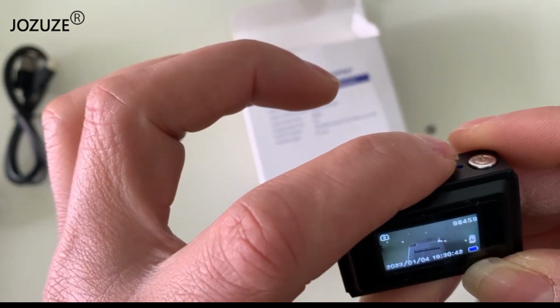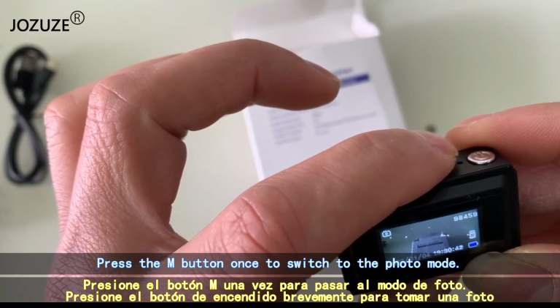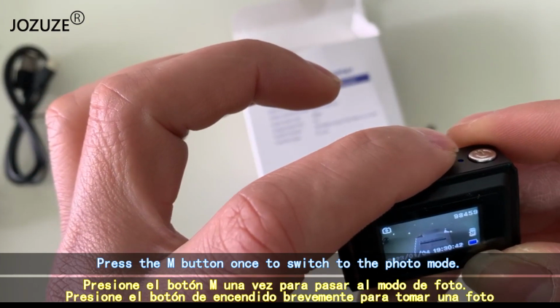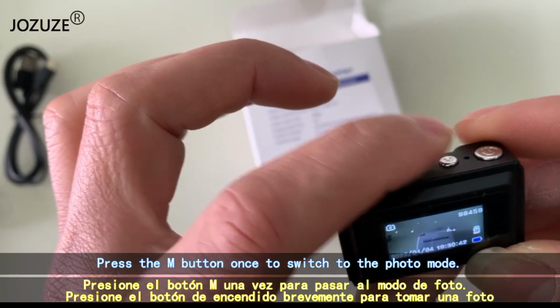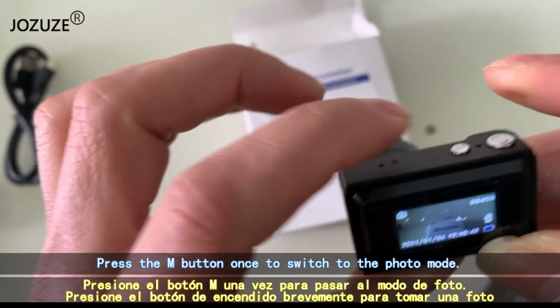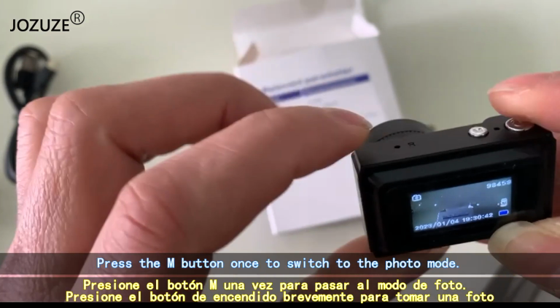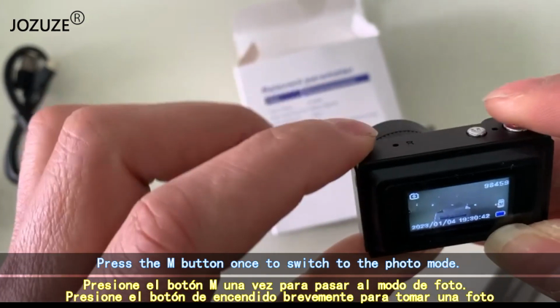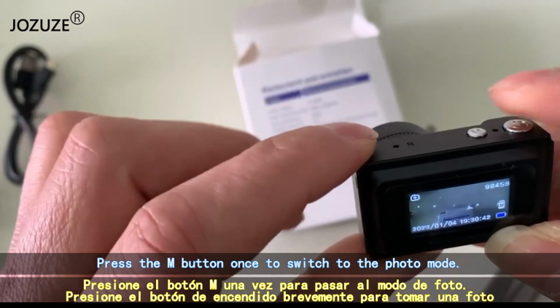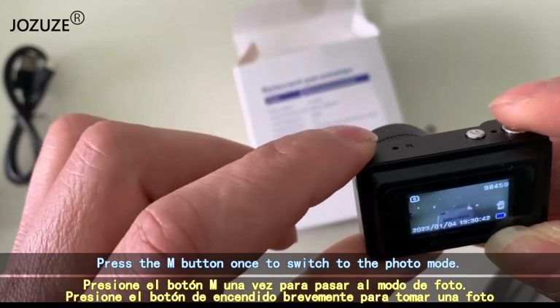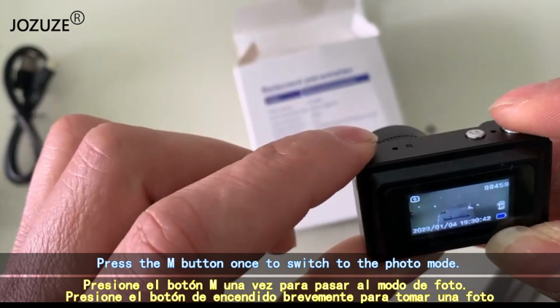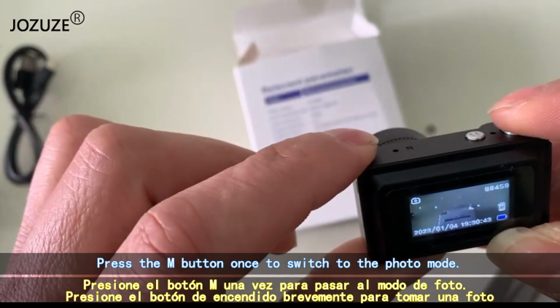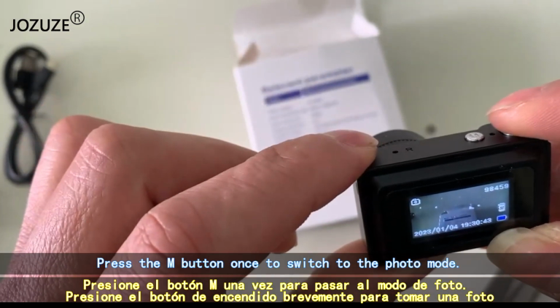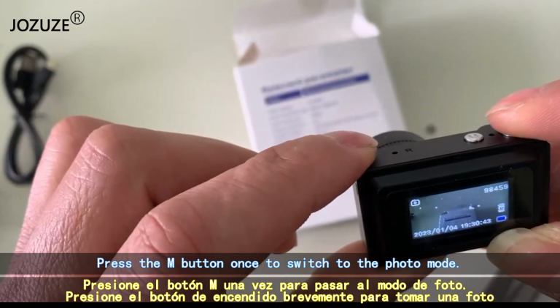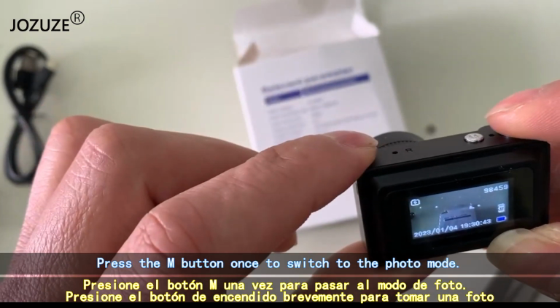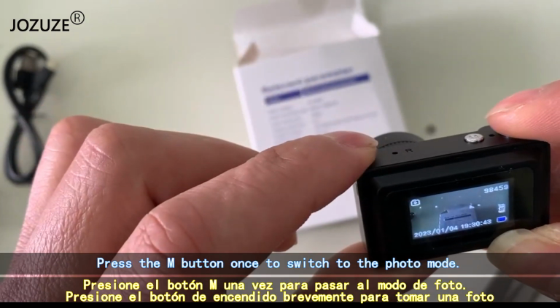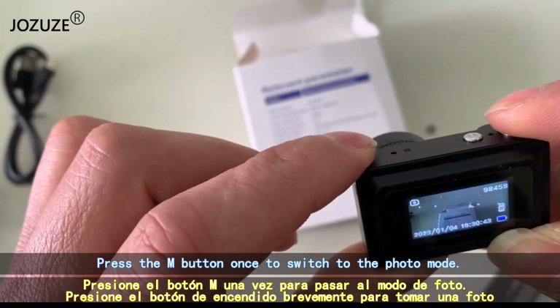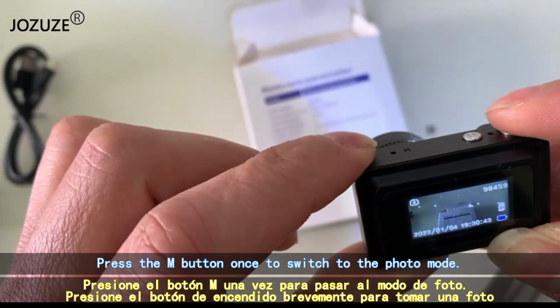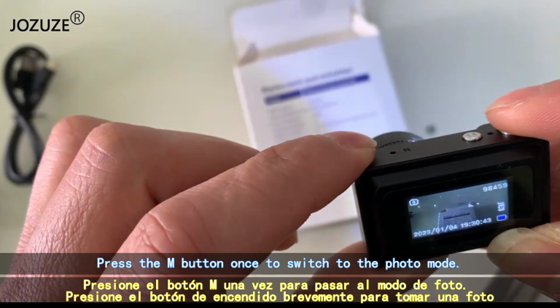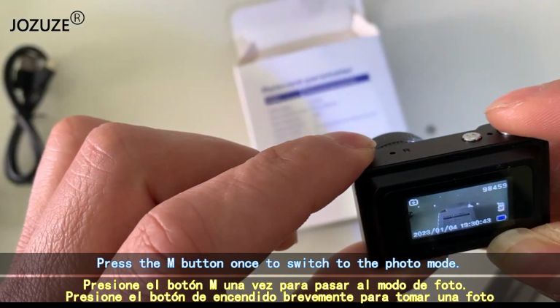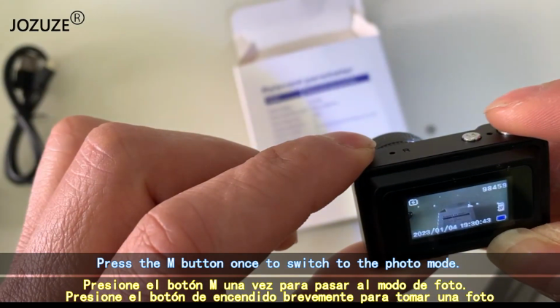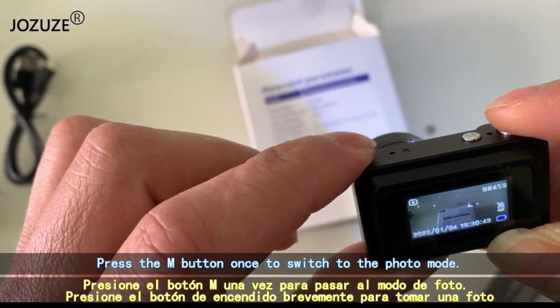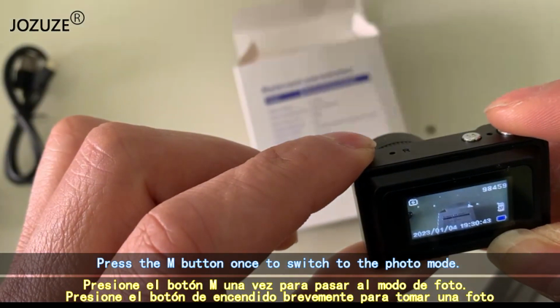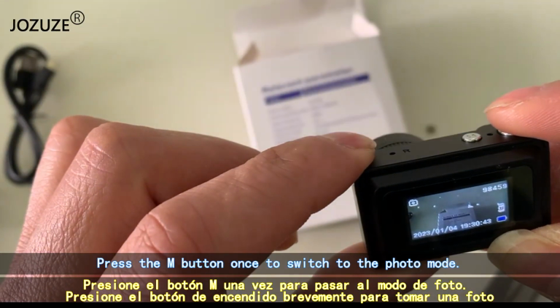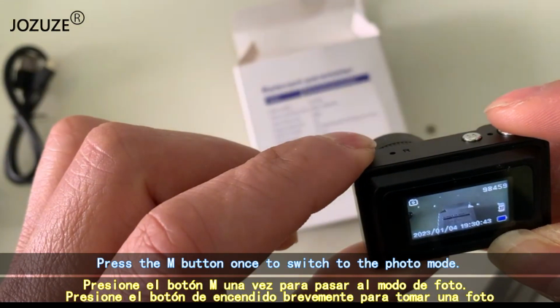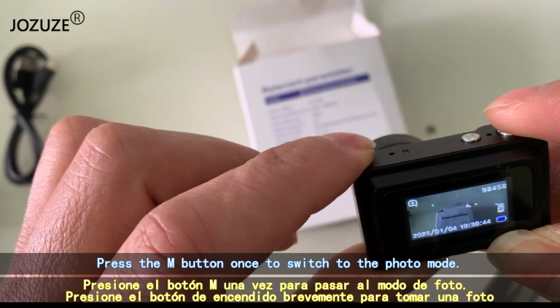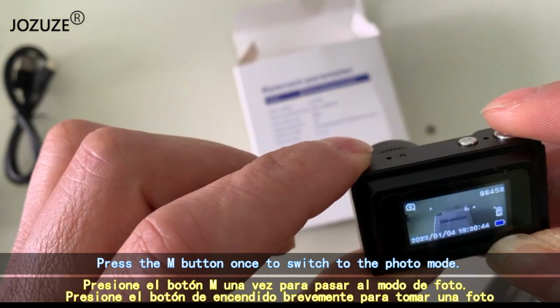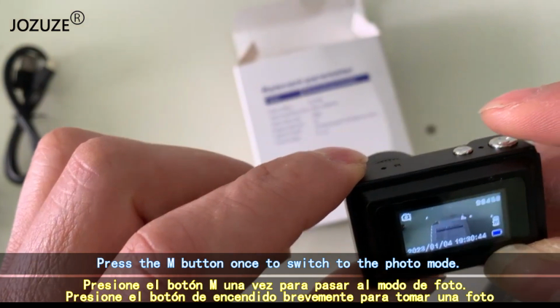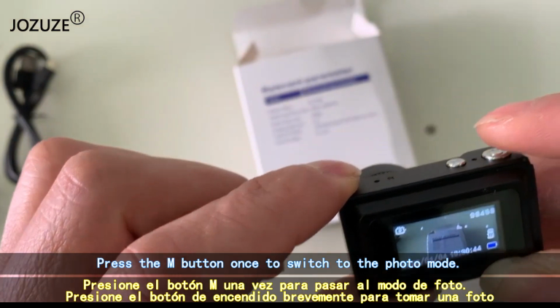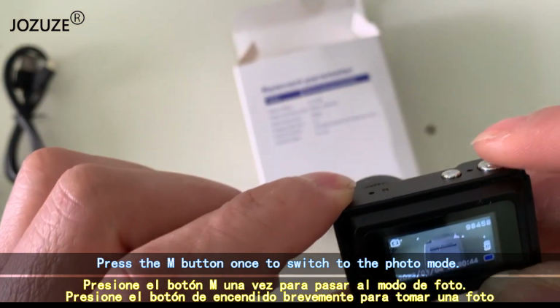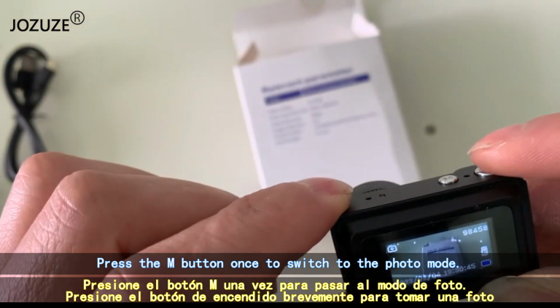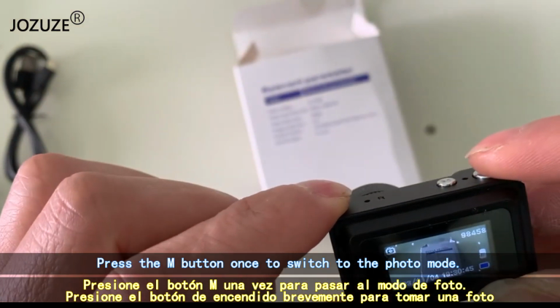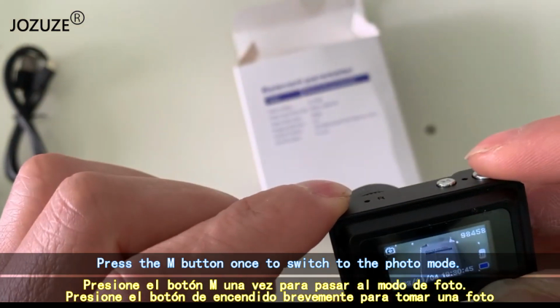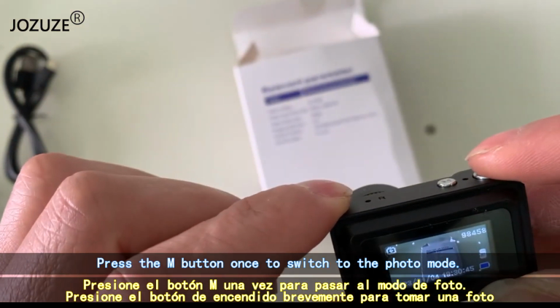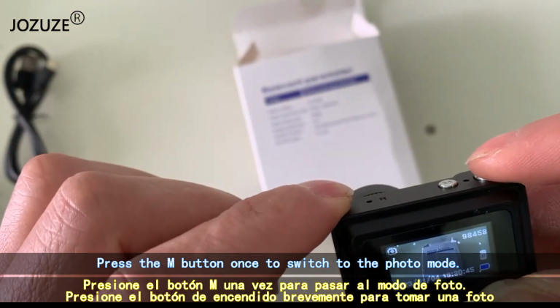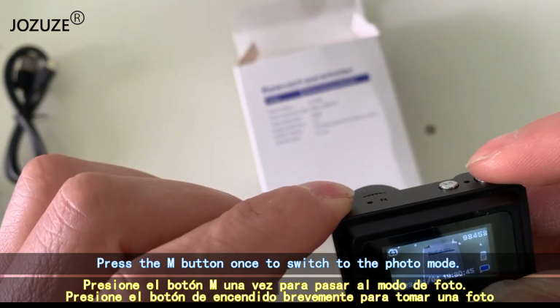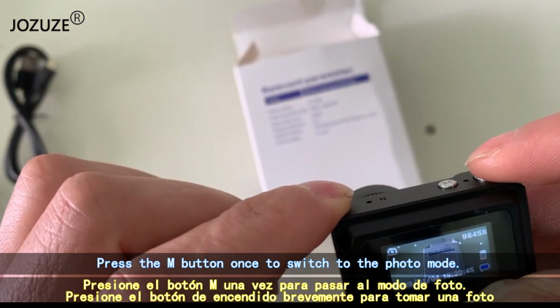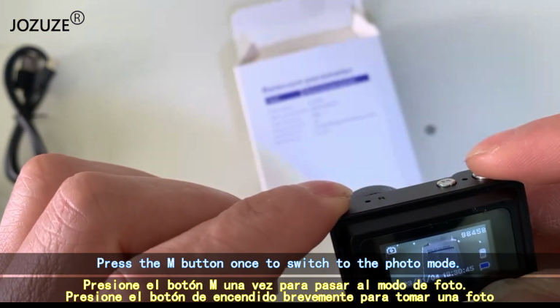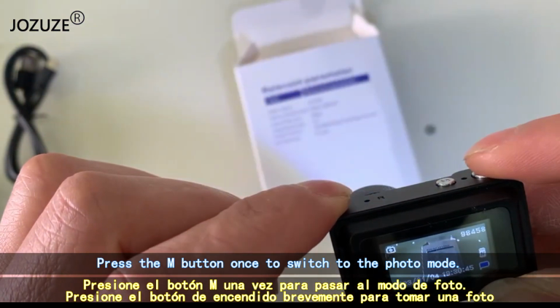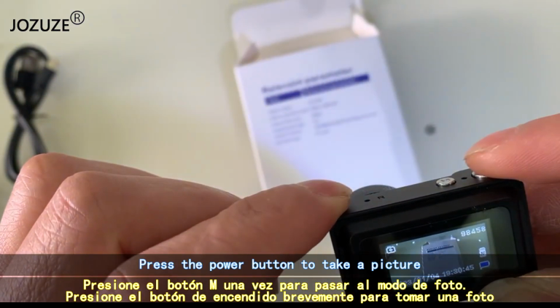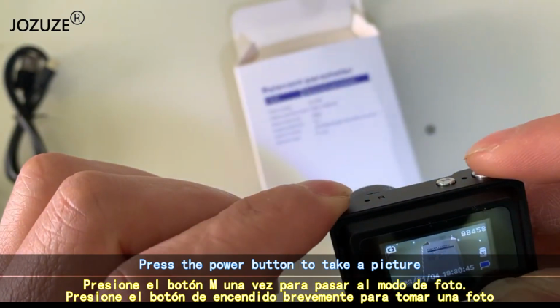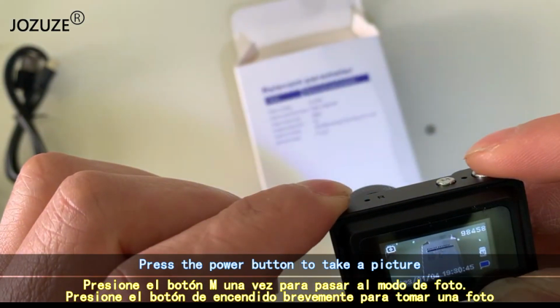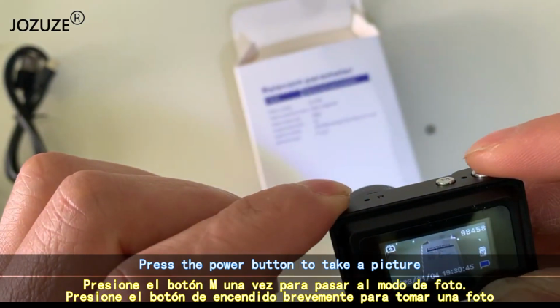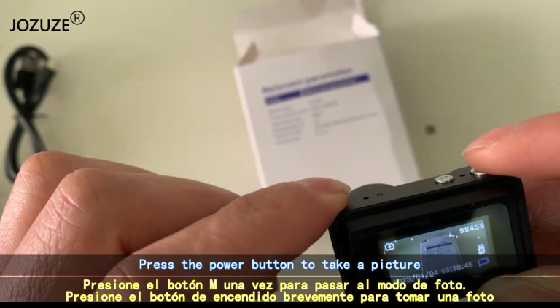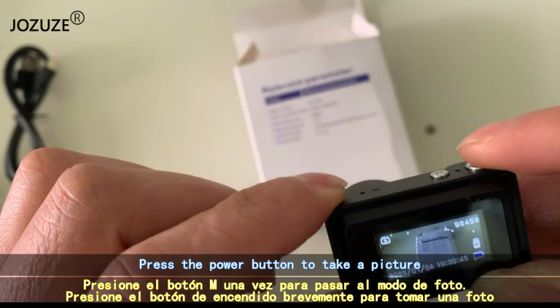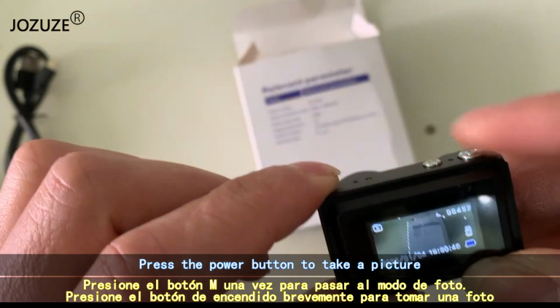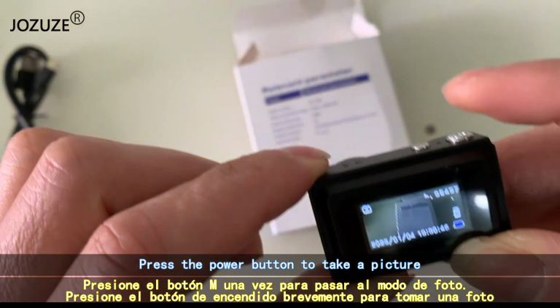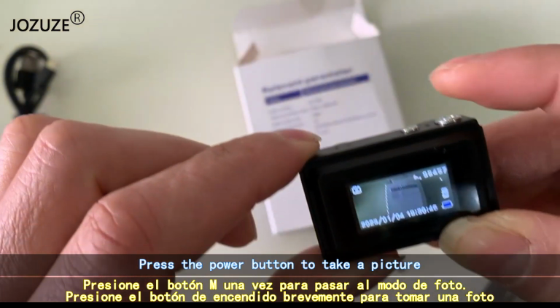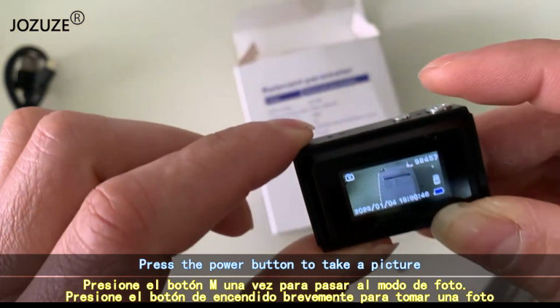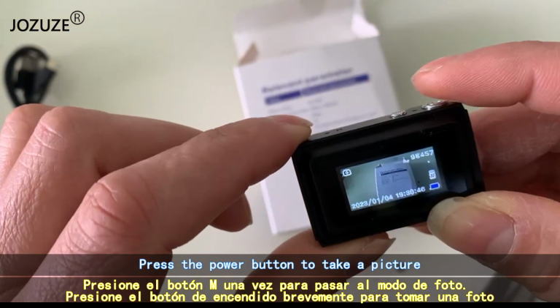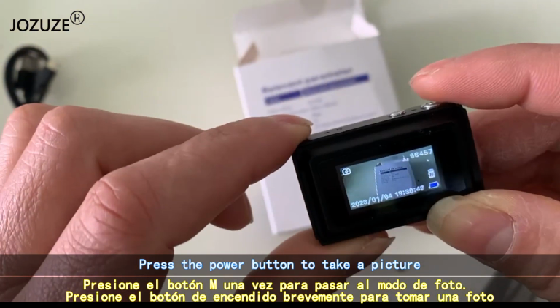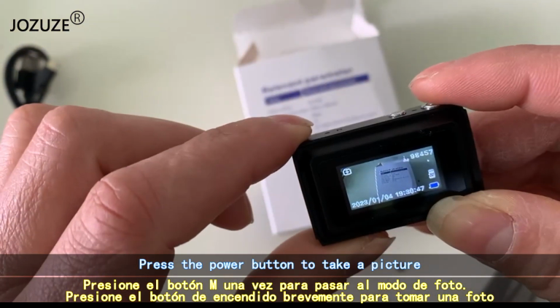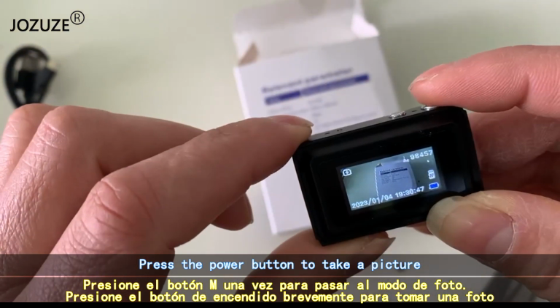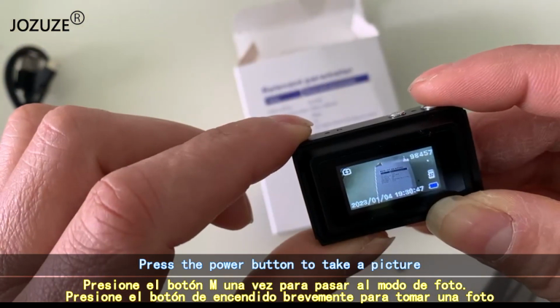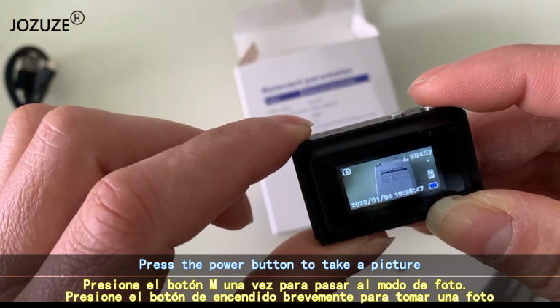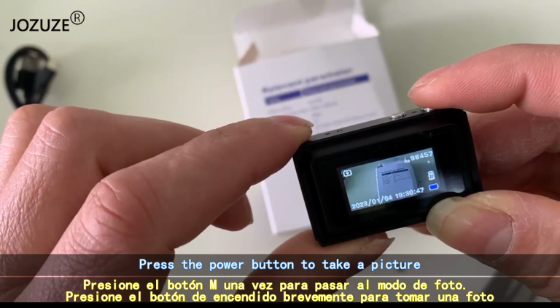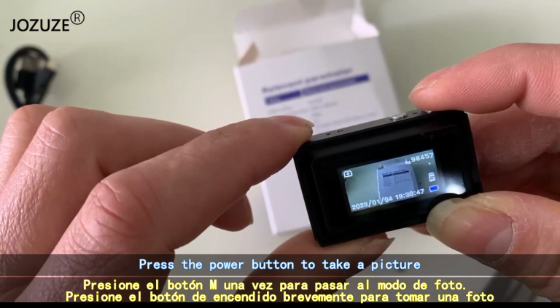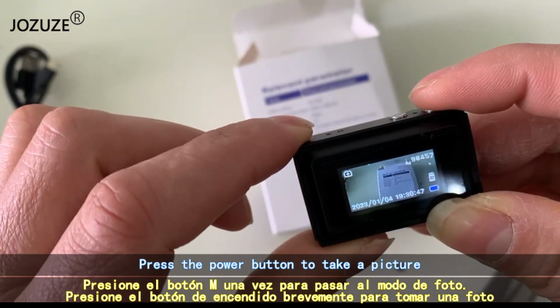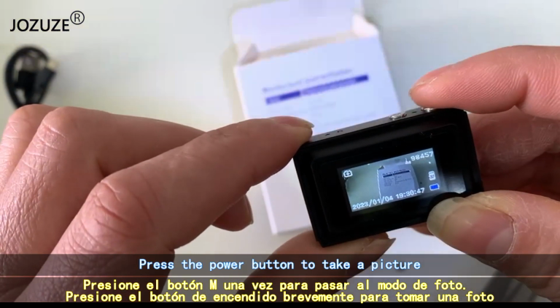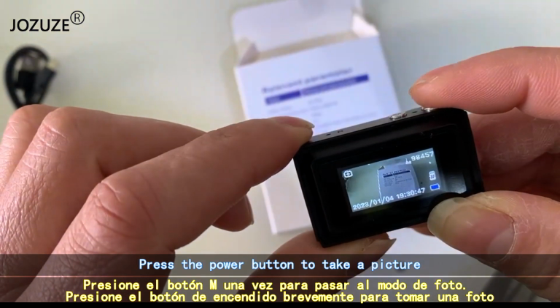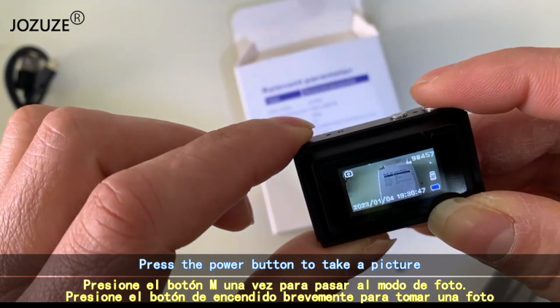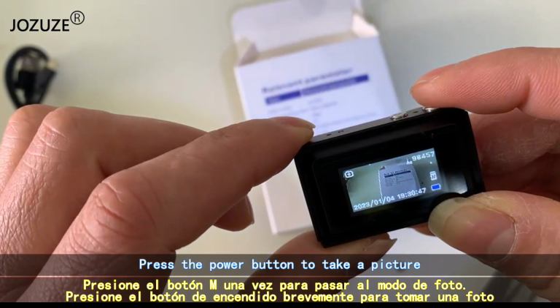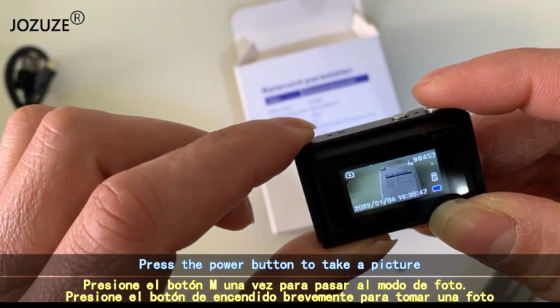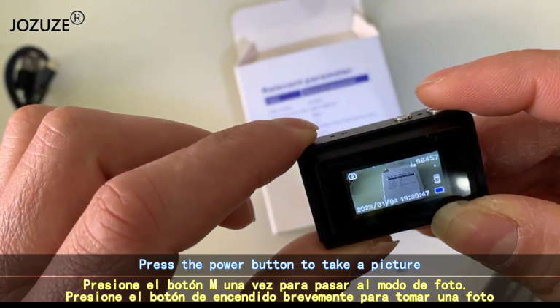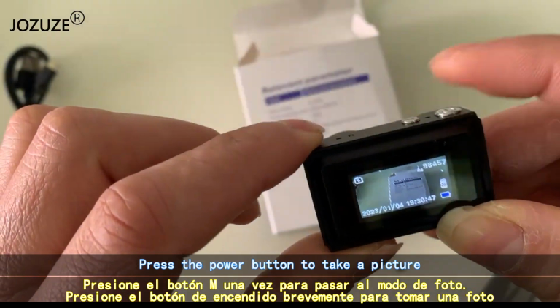Press the M button once to switch to photo mode. Press the power button to take a picture.